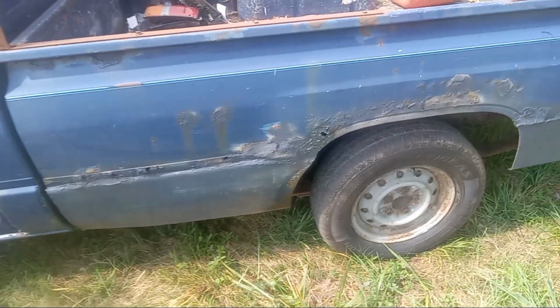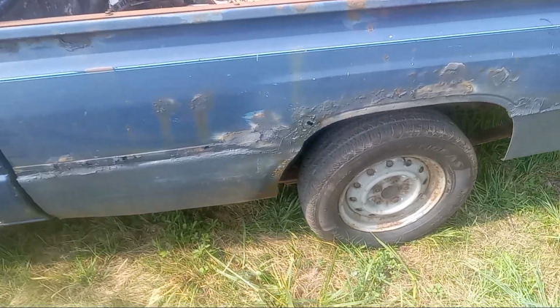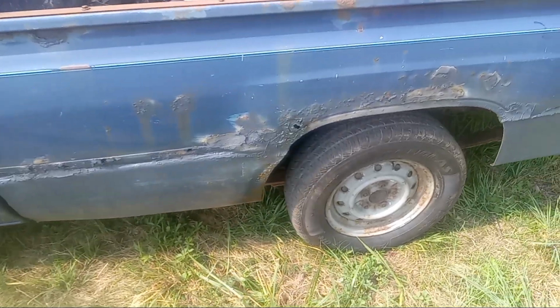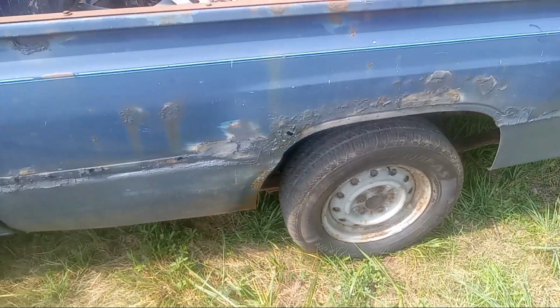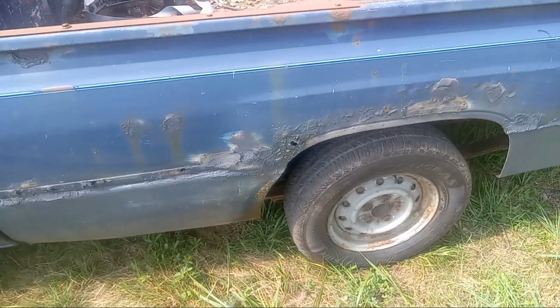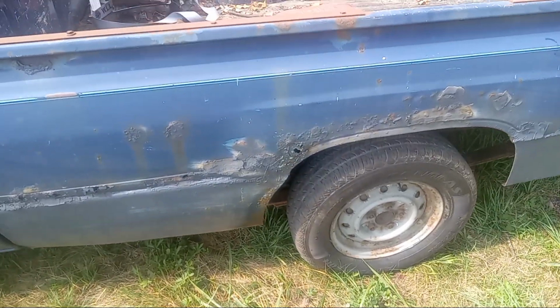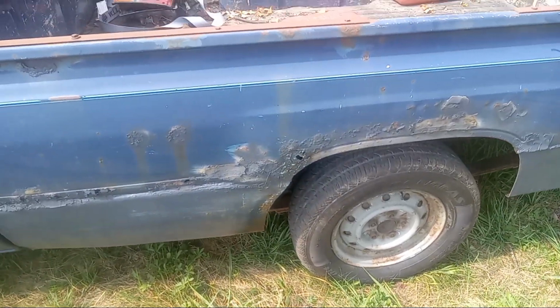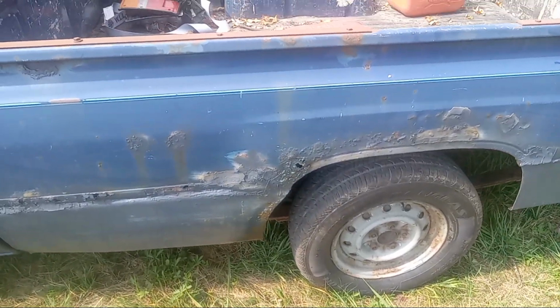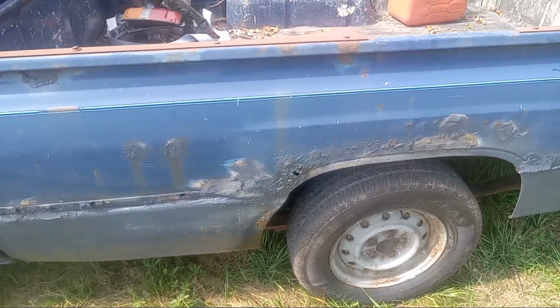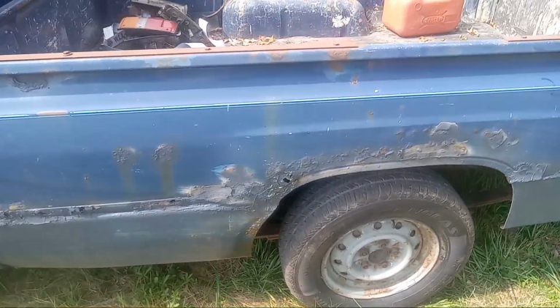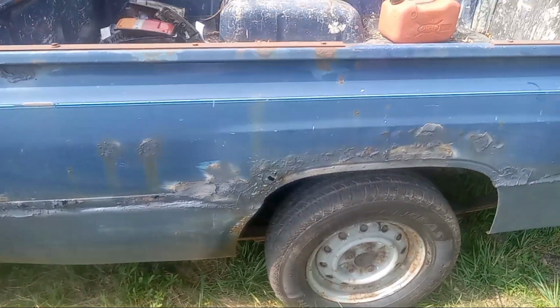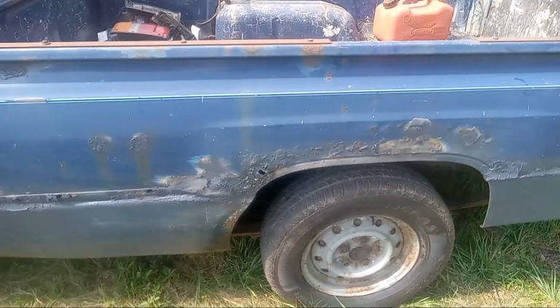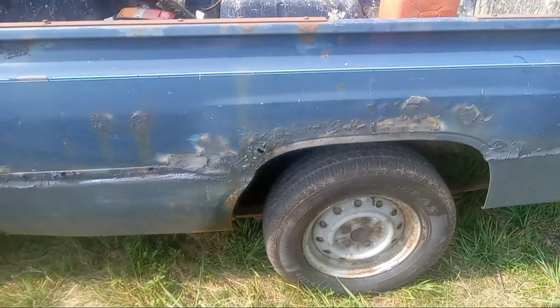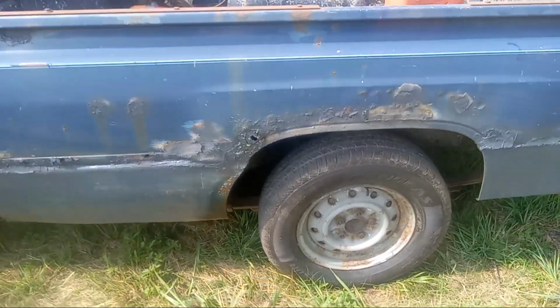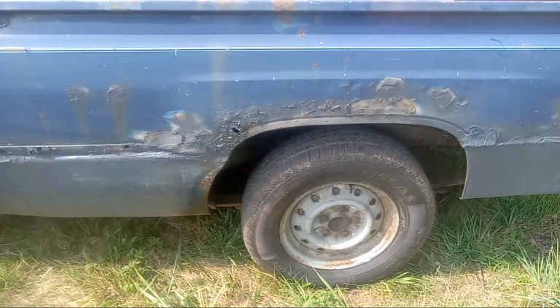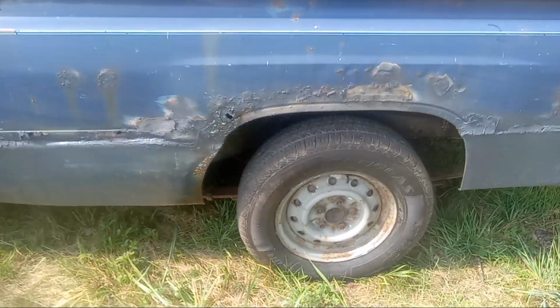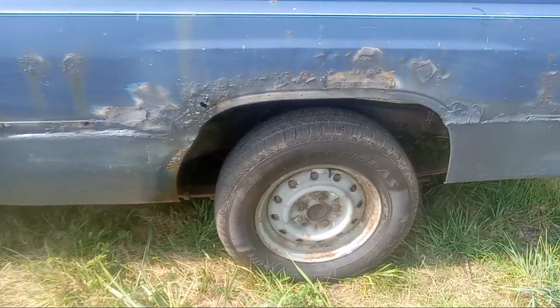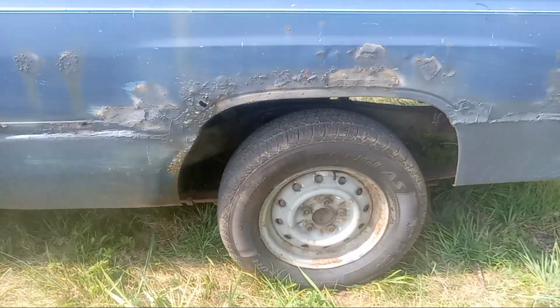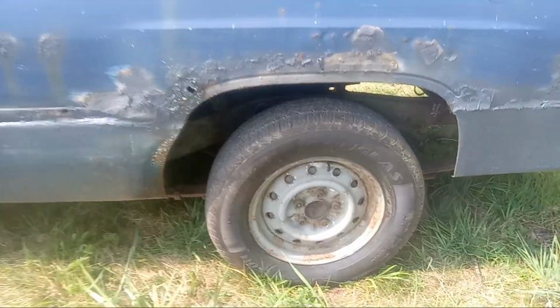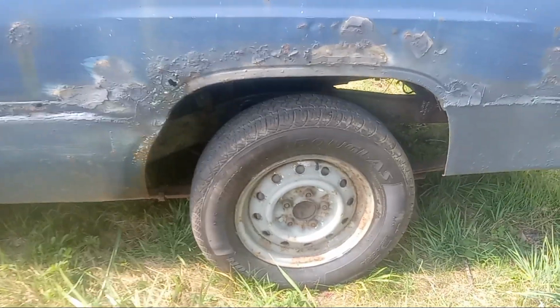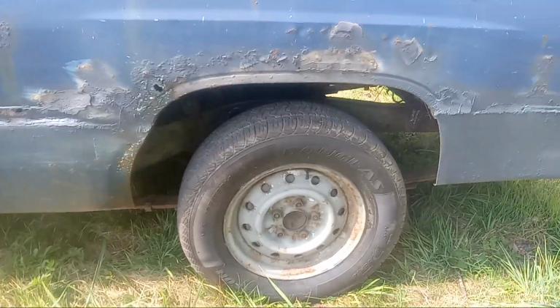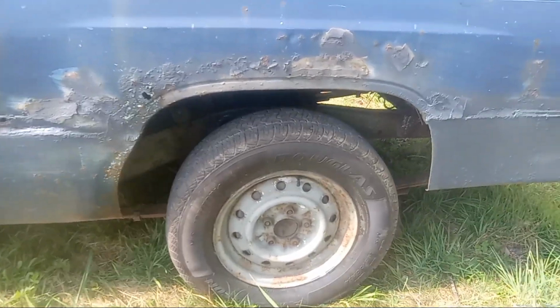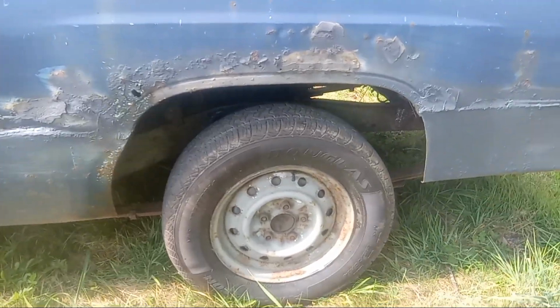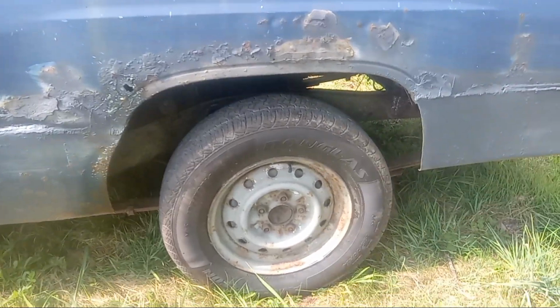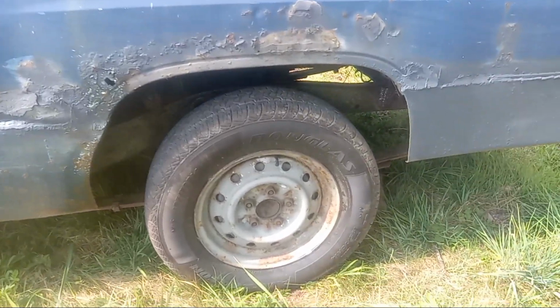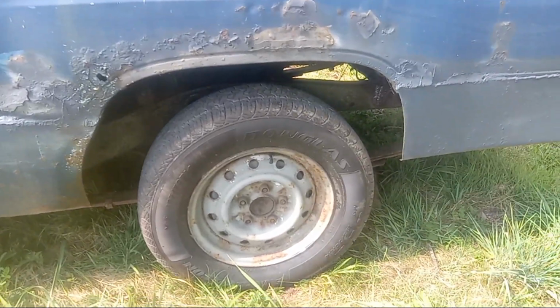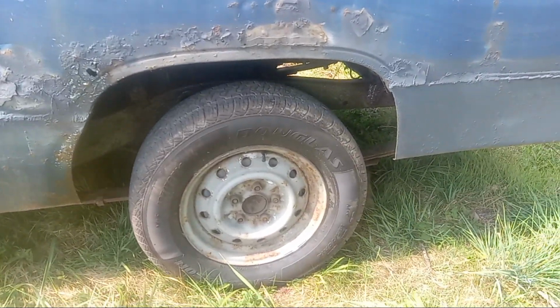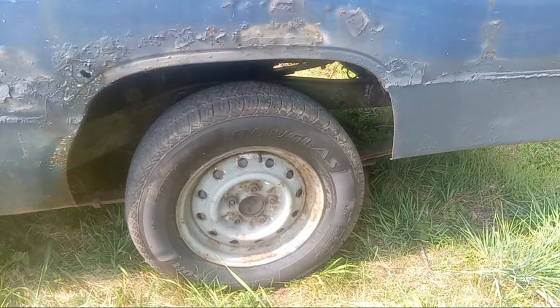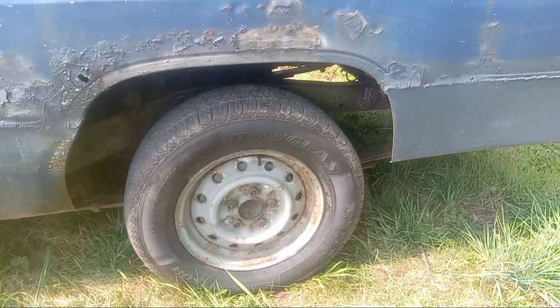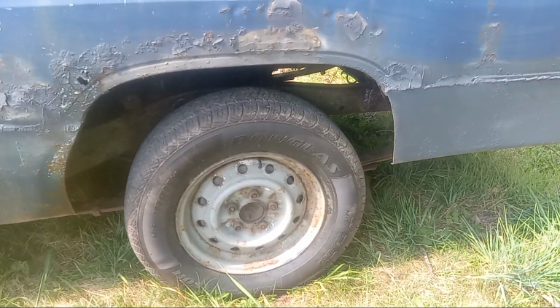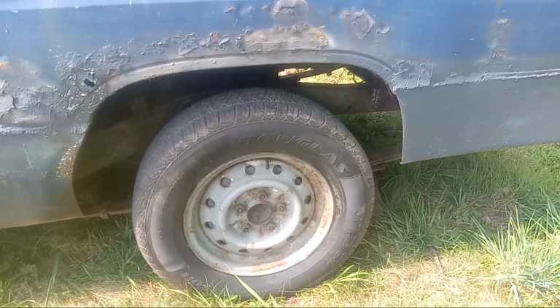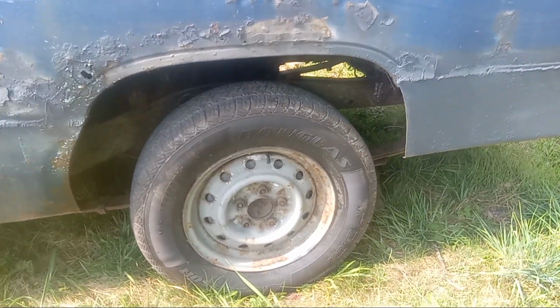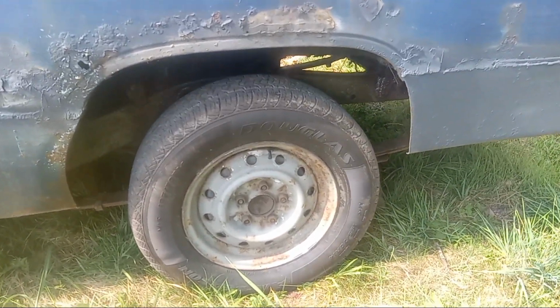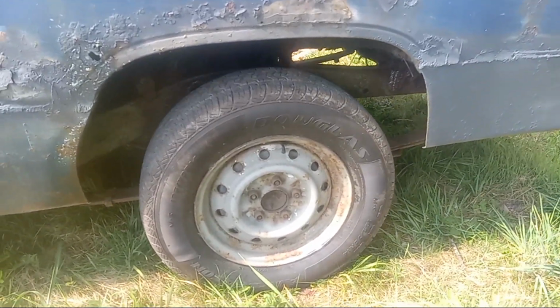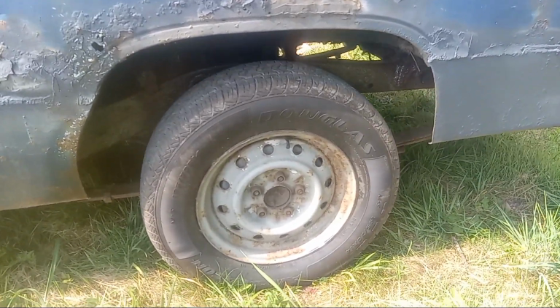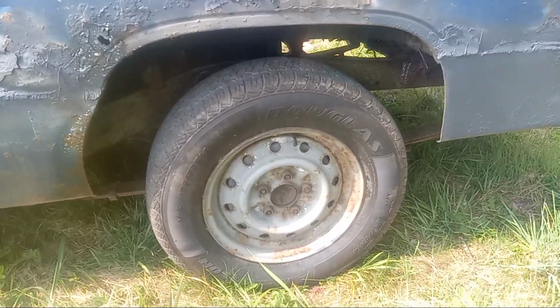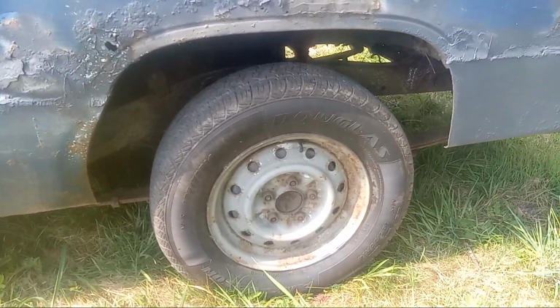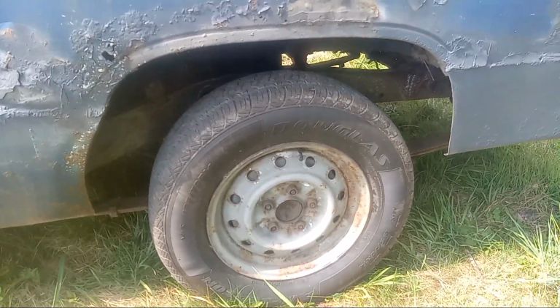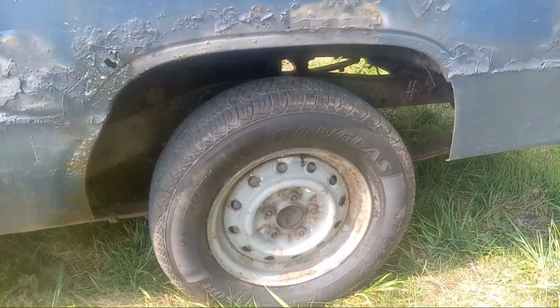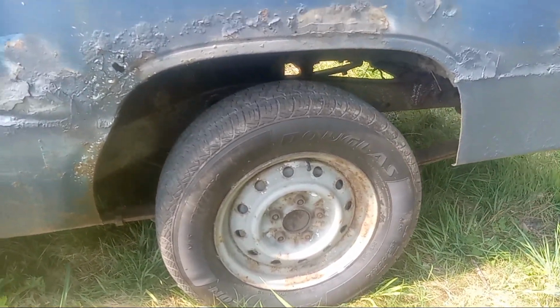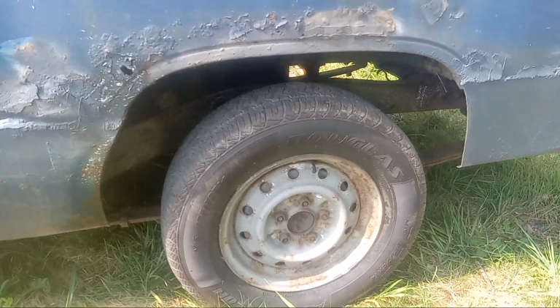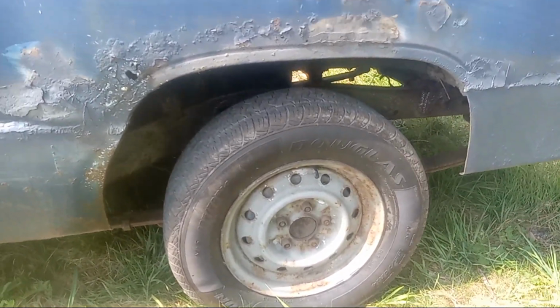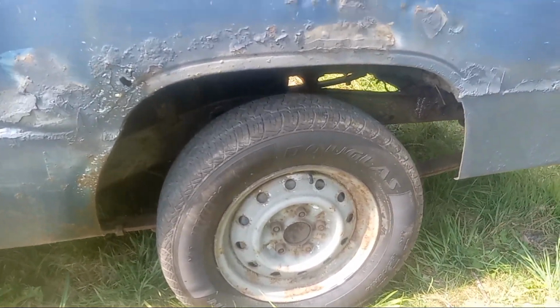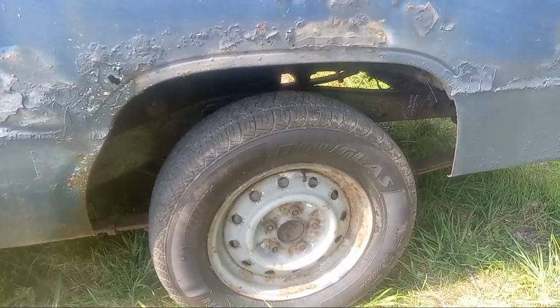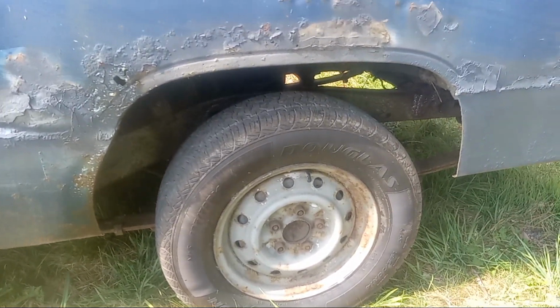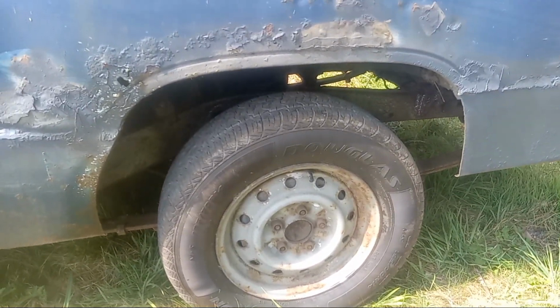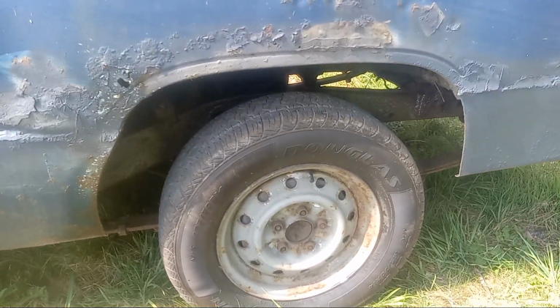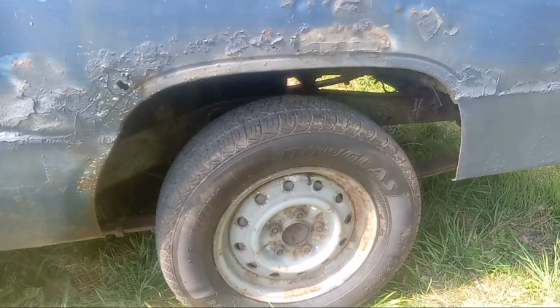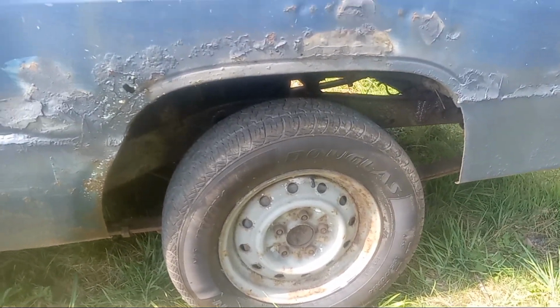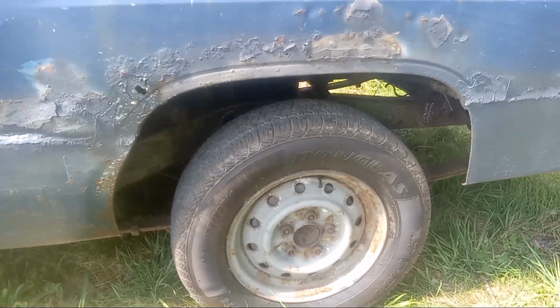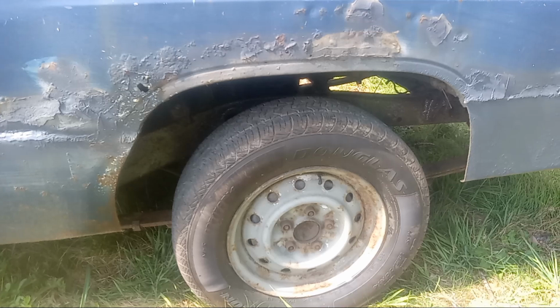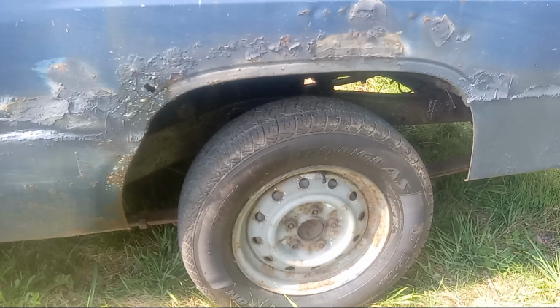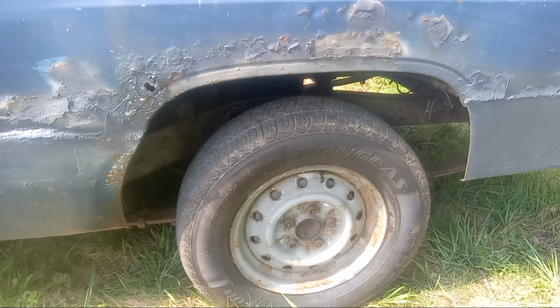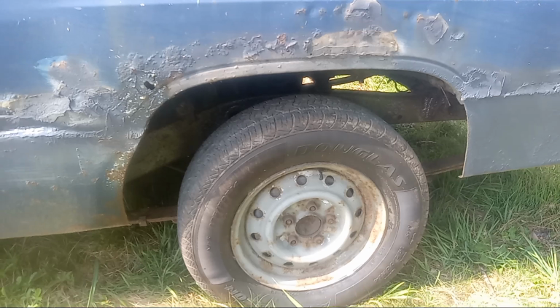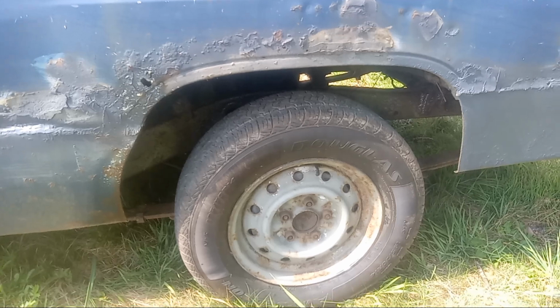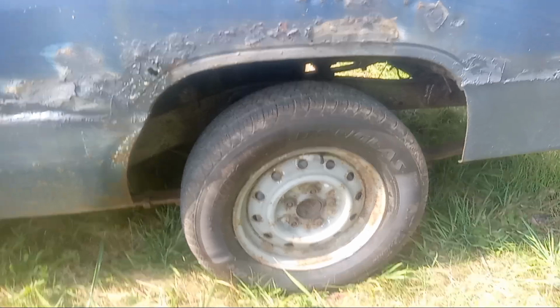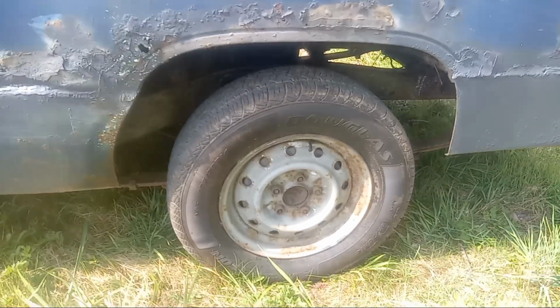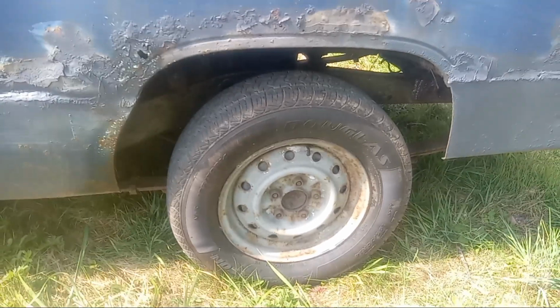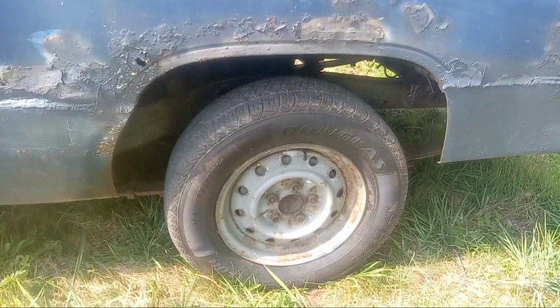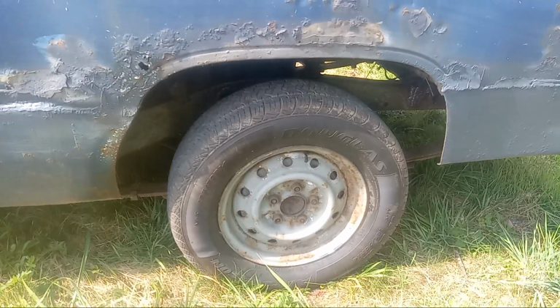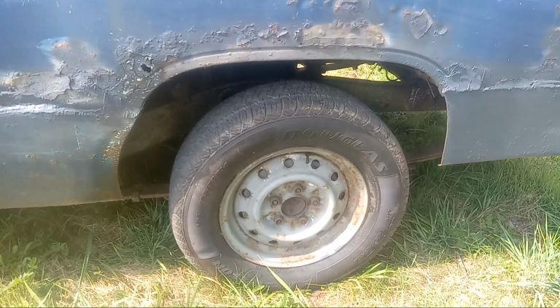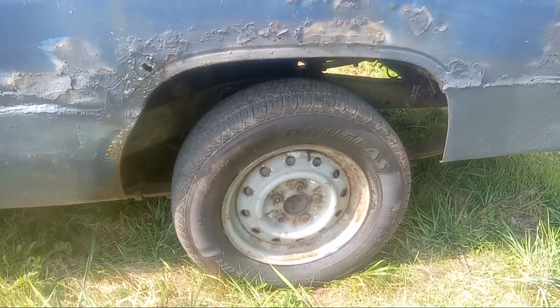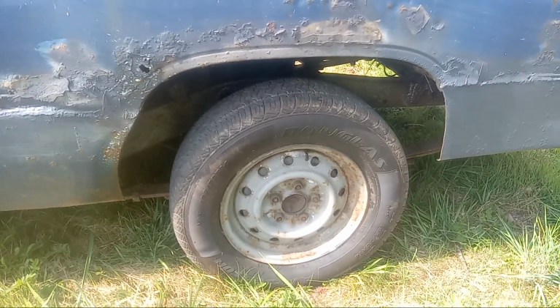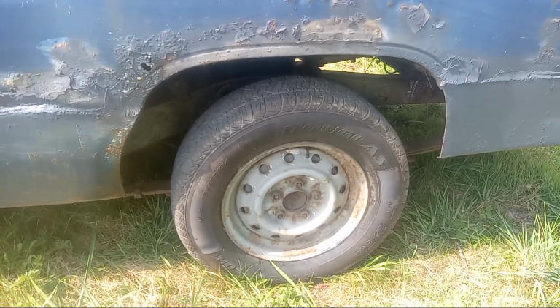It's rusty, but the frame's good. The frame is nice. You can see under there — the frame's not too bad because it was undercoated when it was brand new.